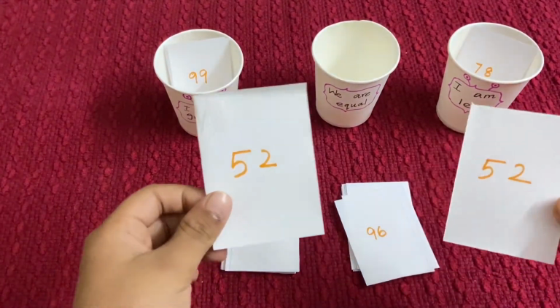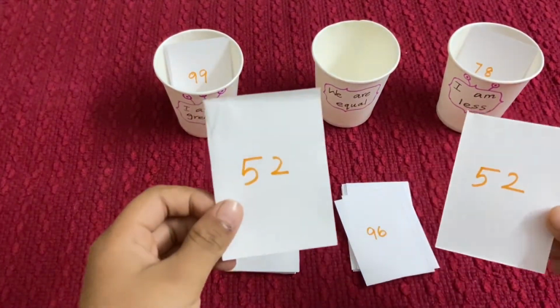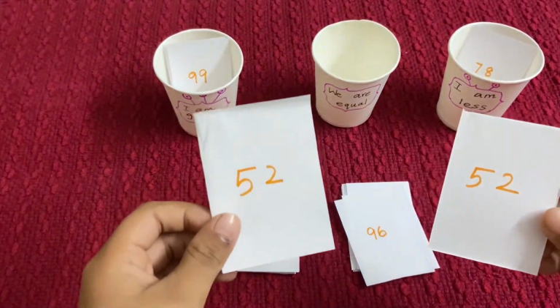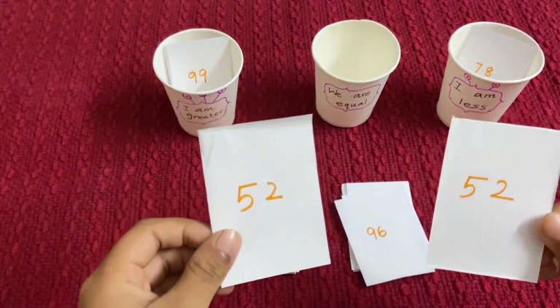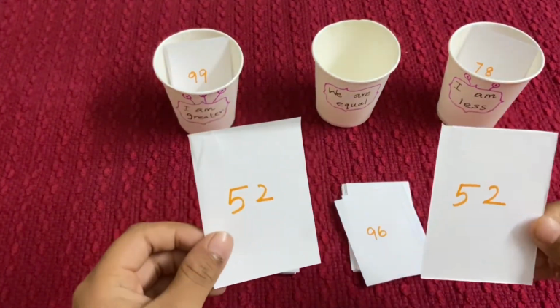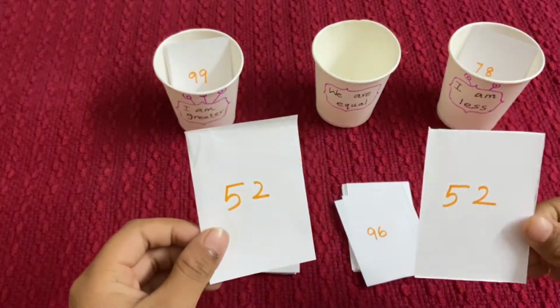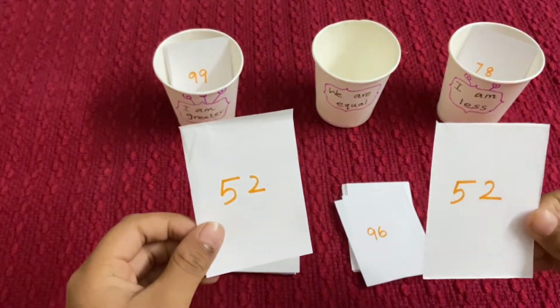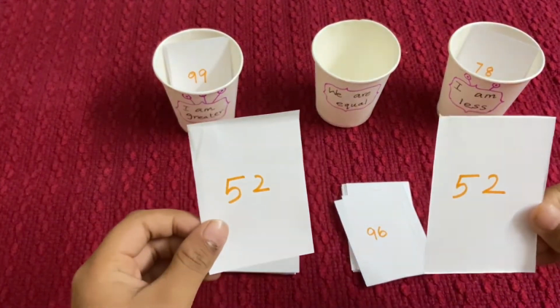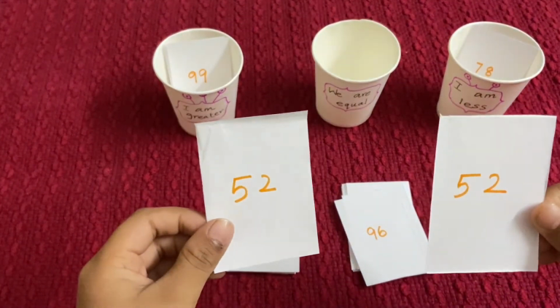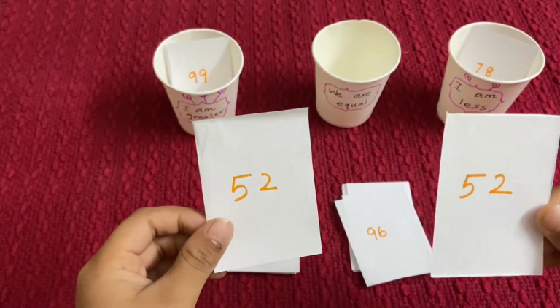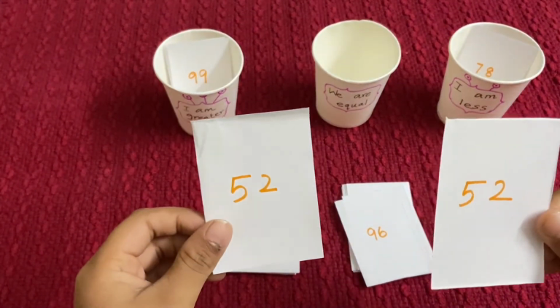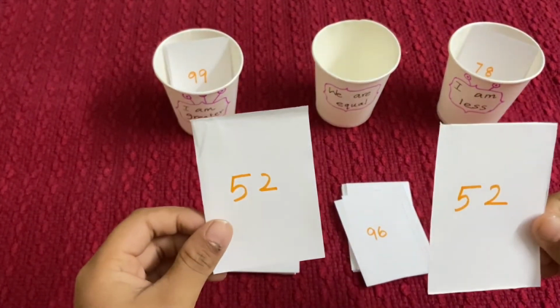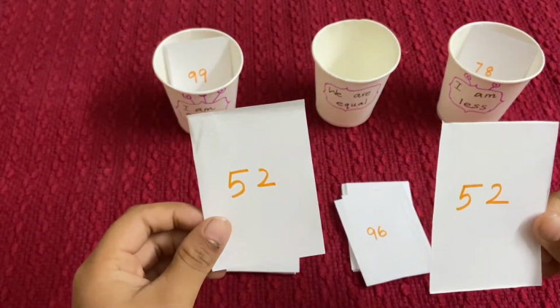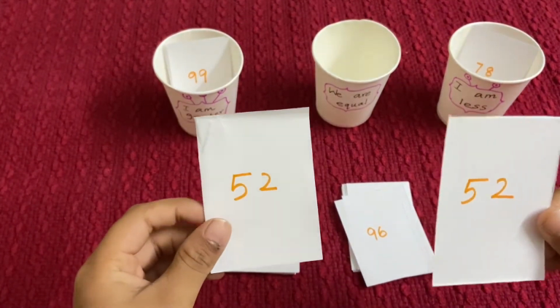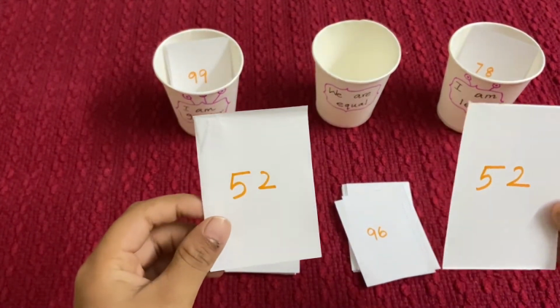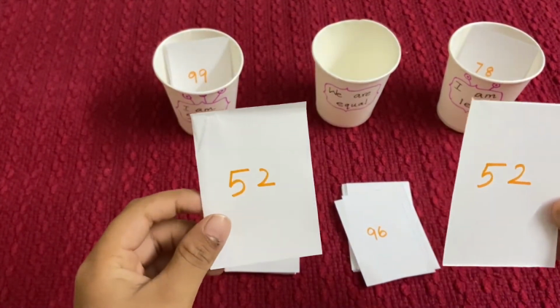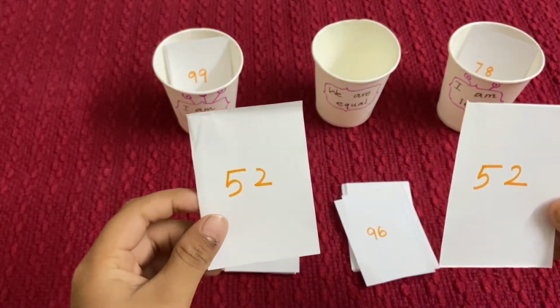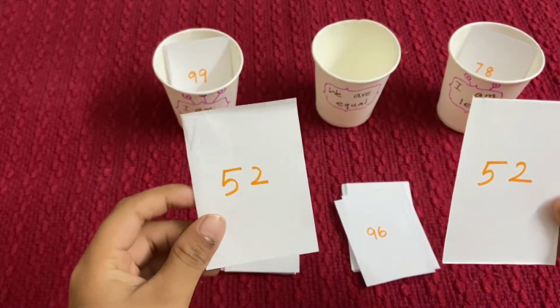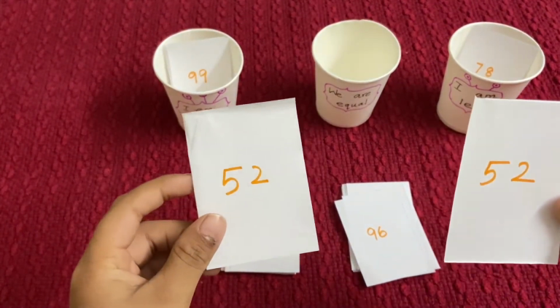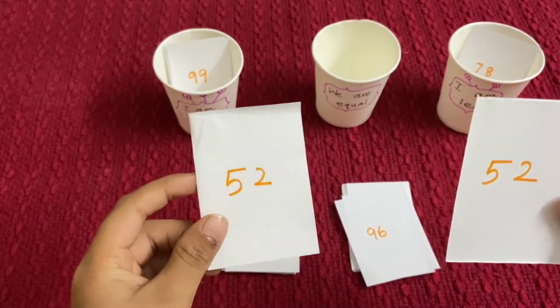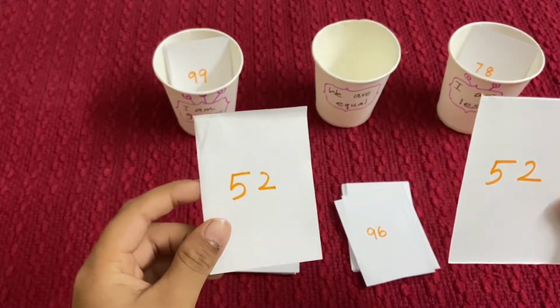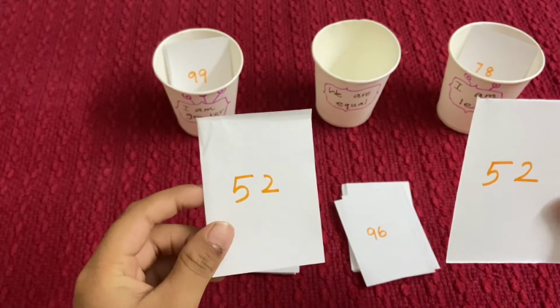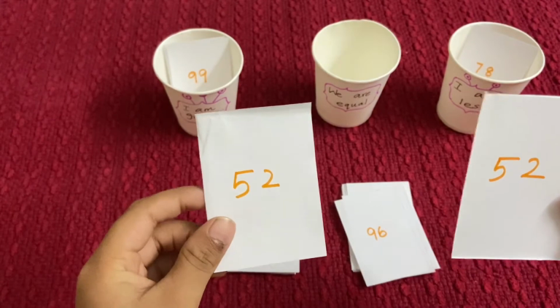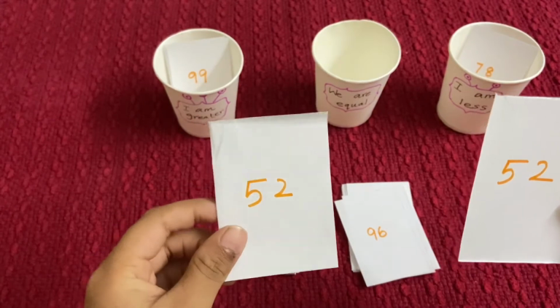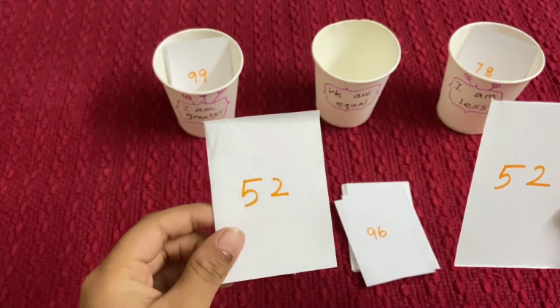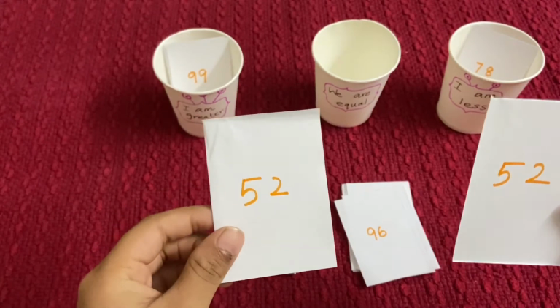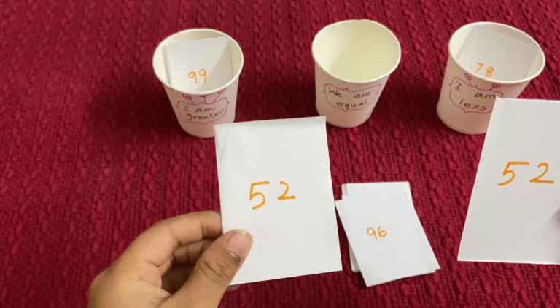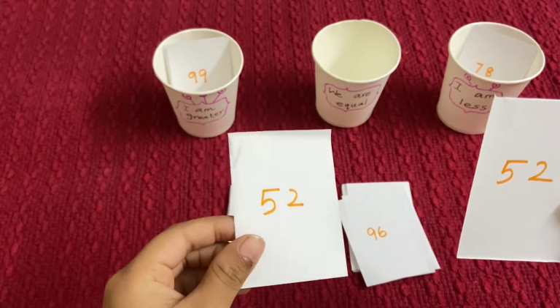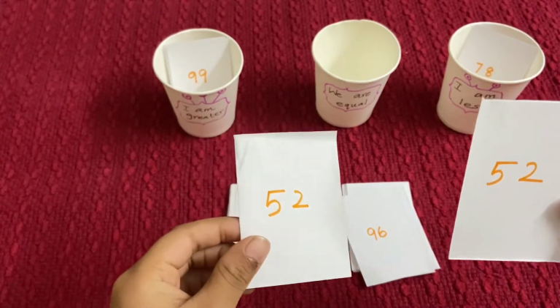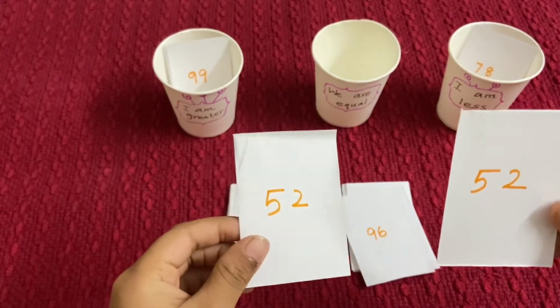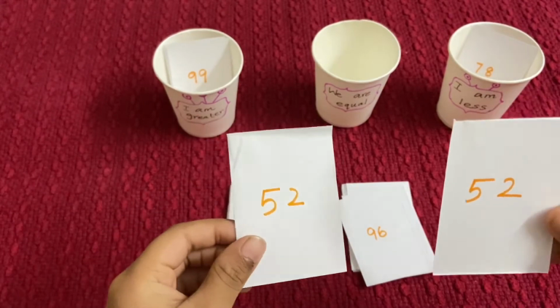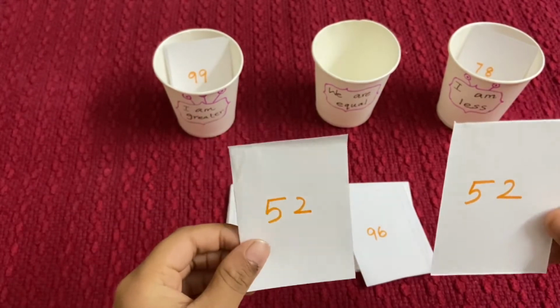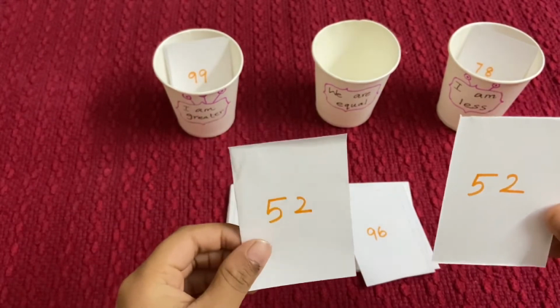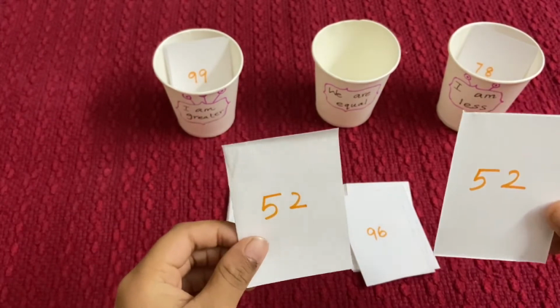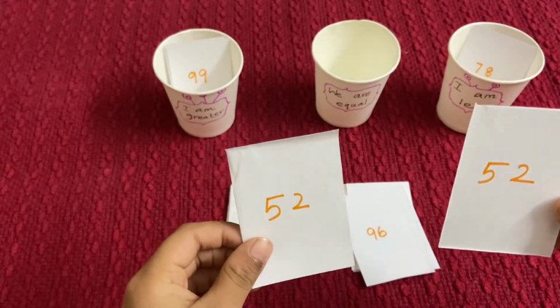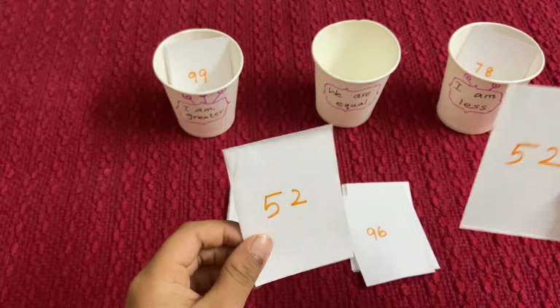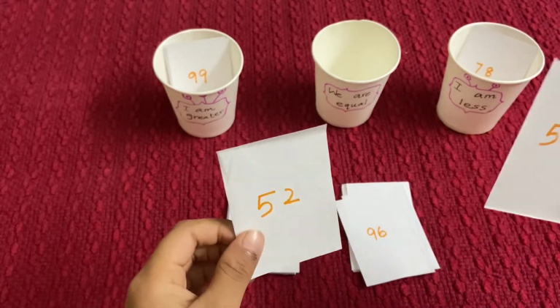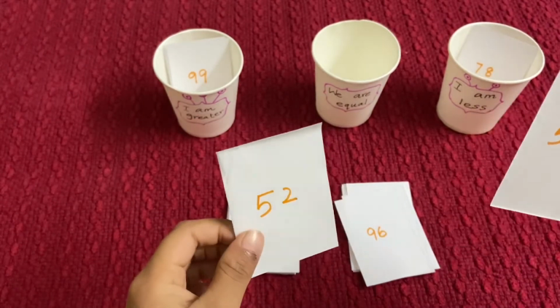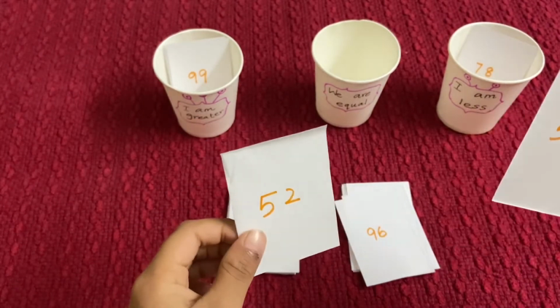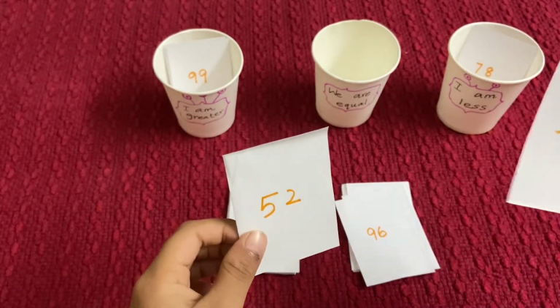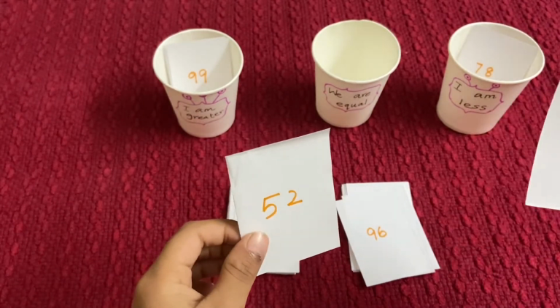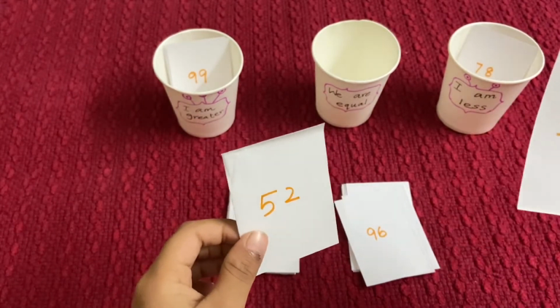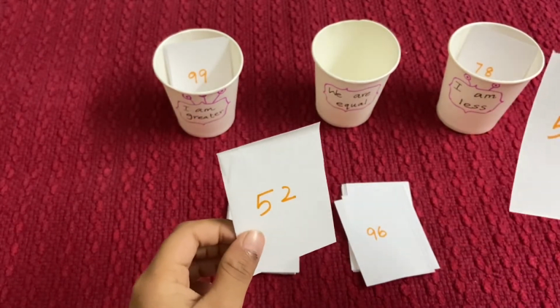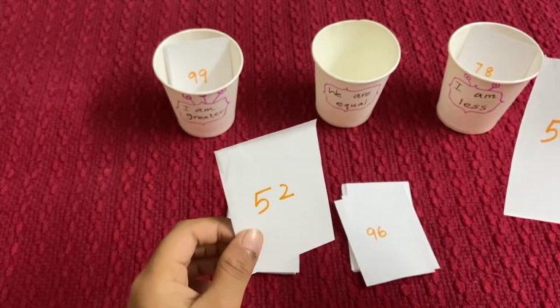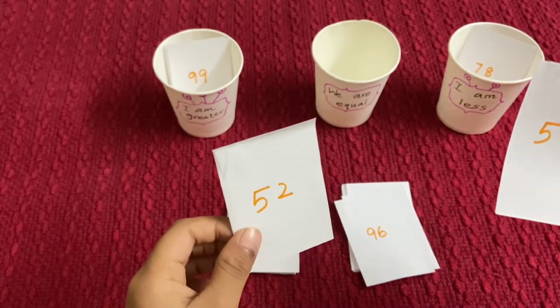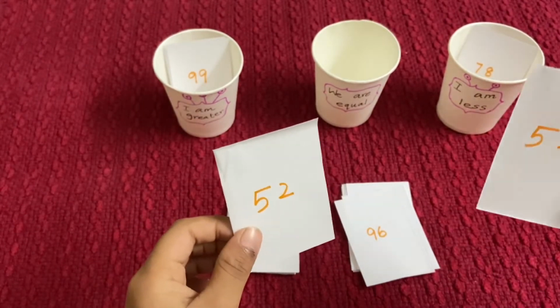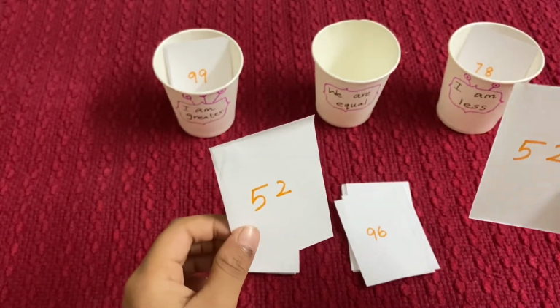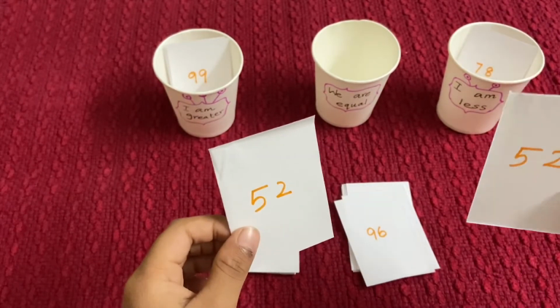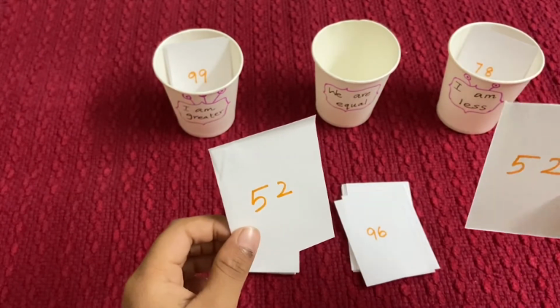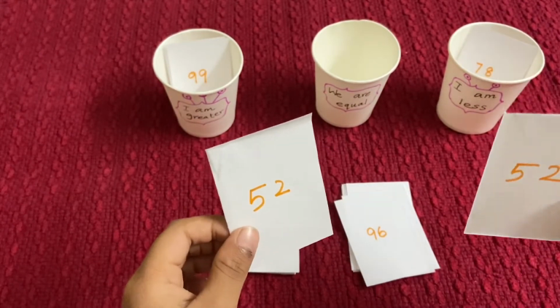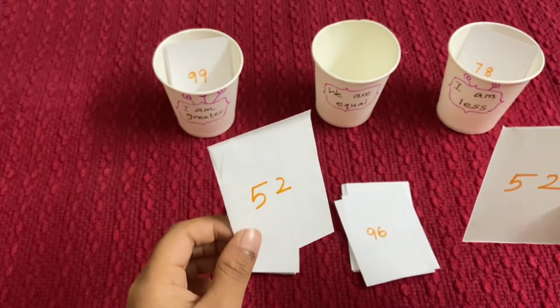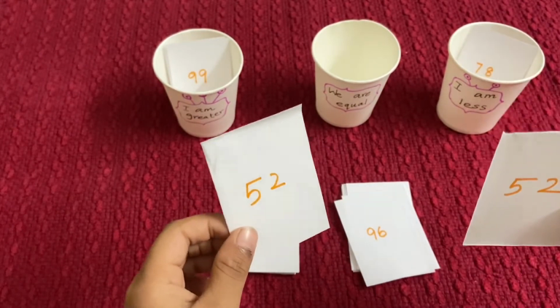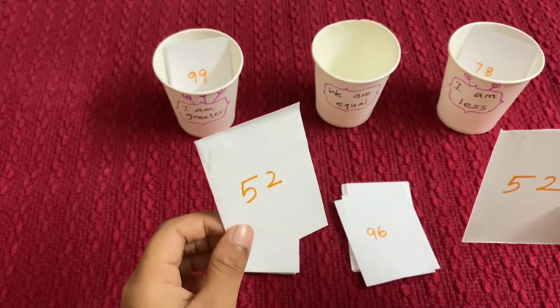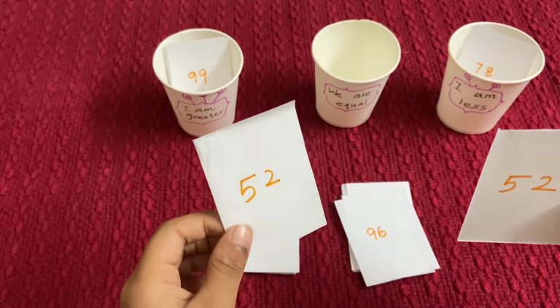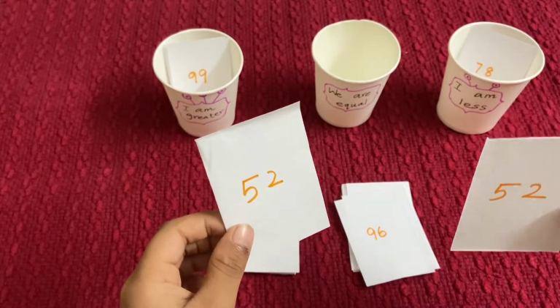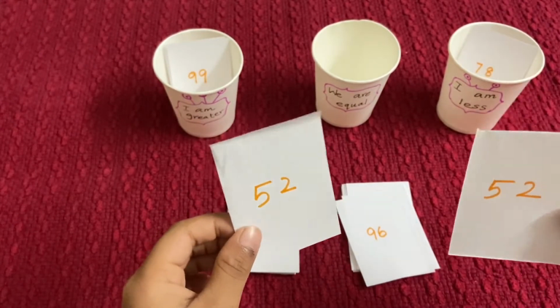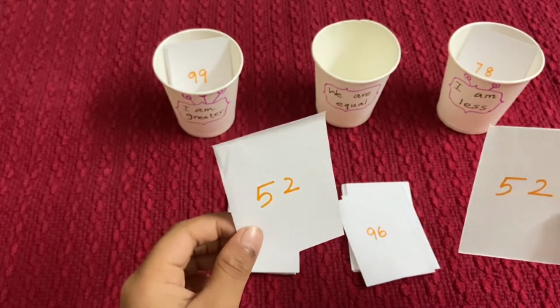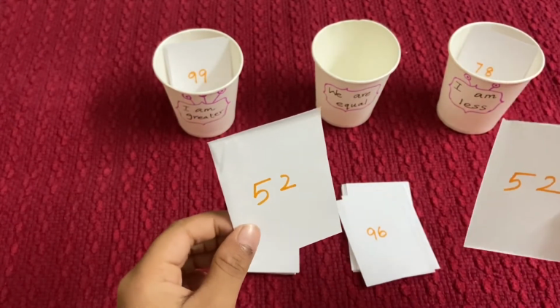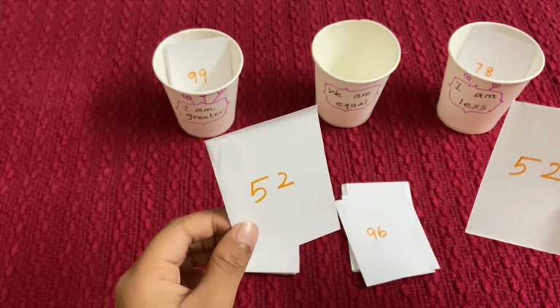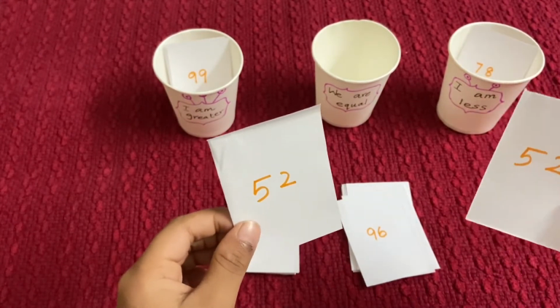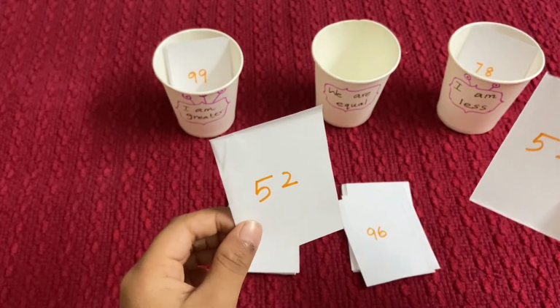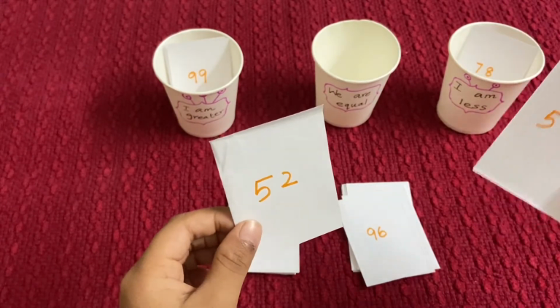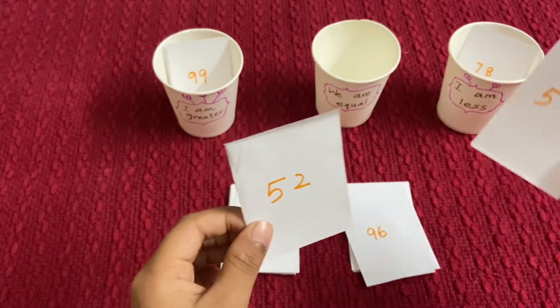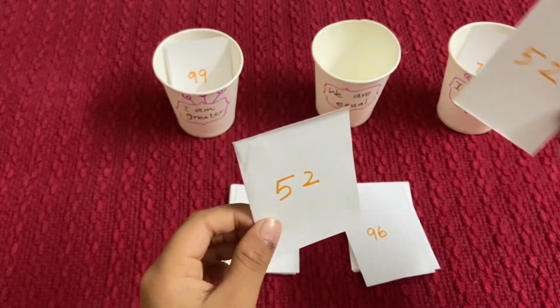52 and 52 — 52 is equal to 52, so they go in 'We are equal'.